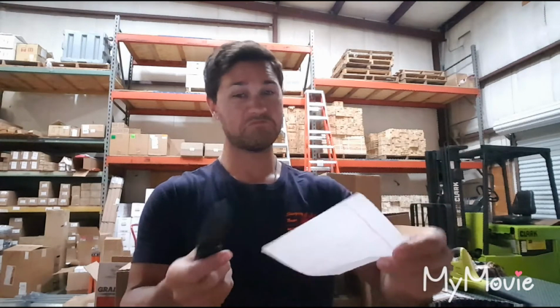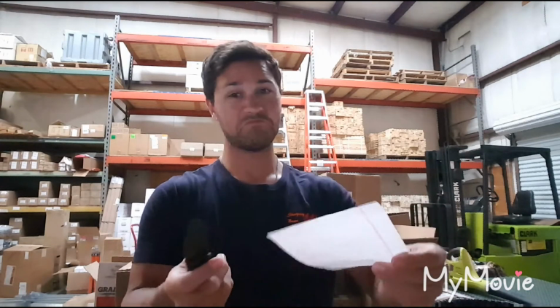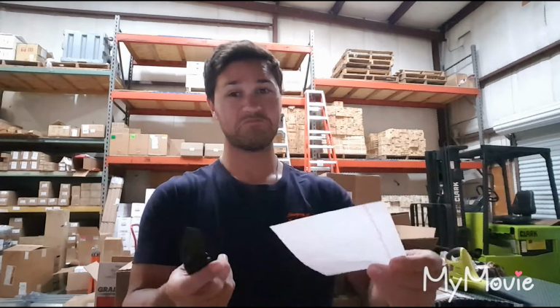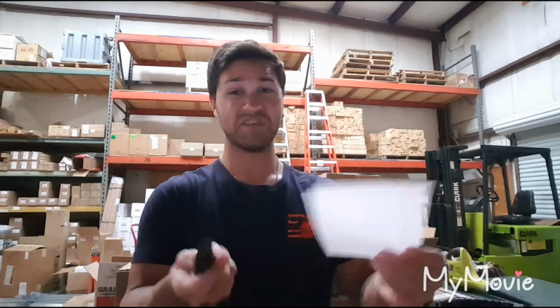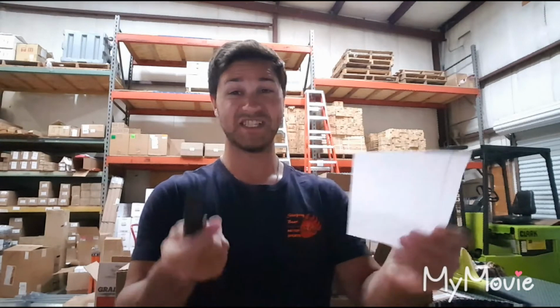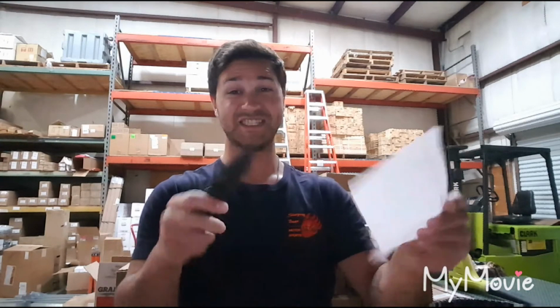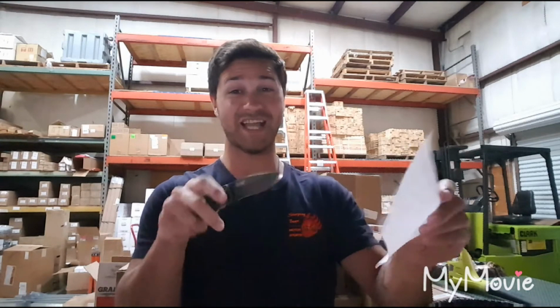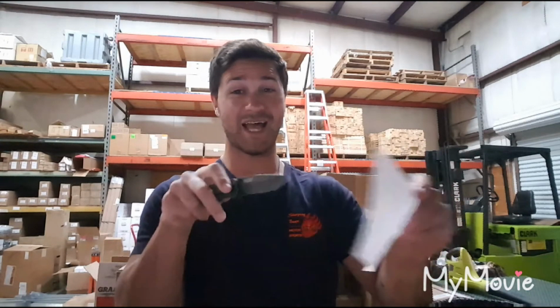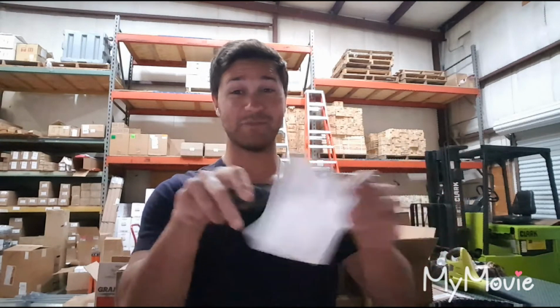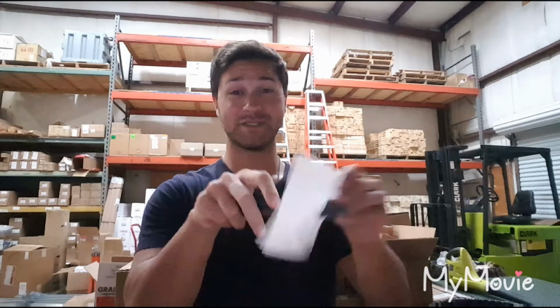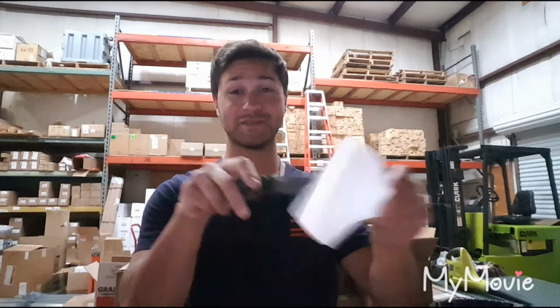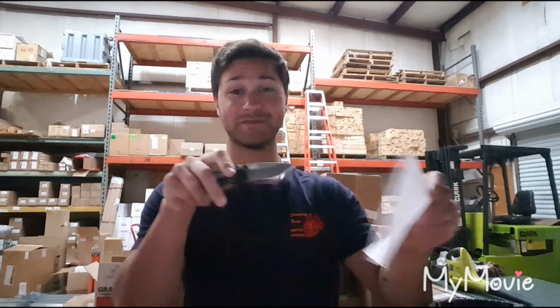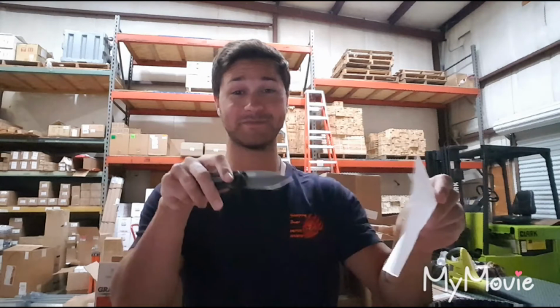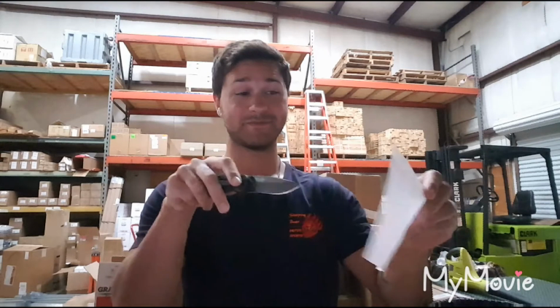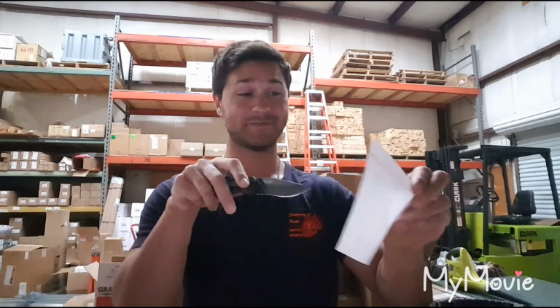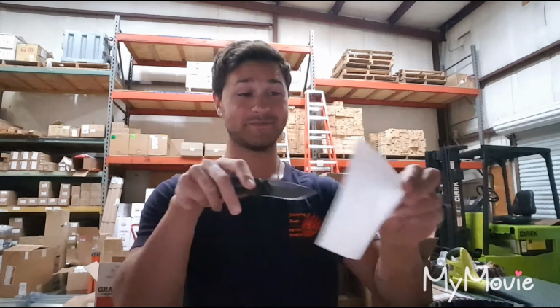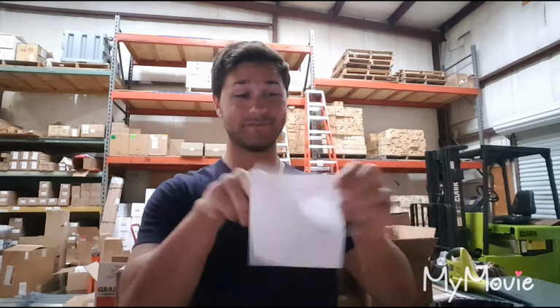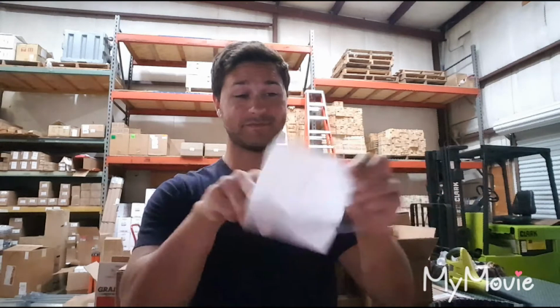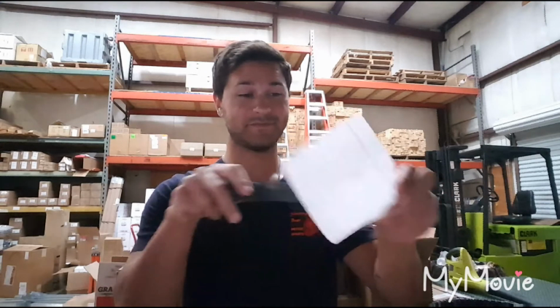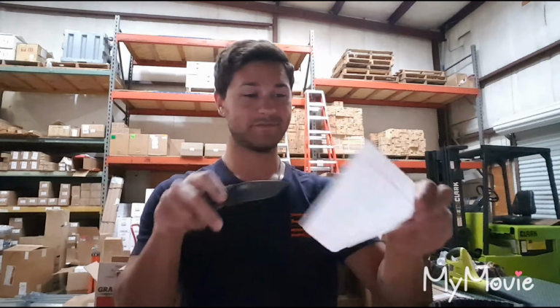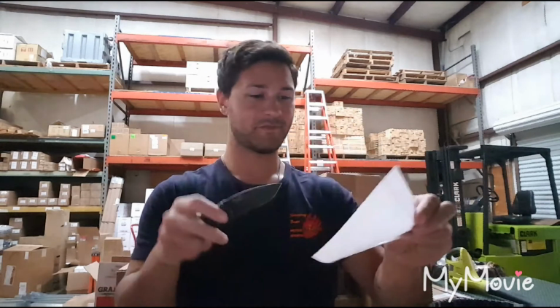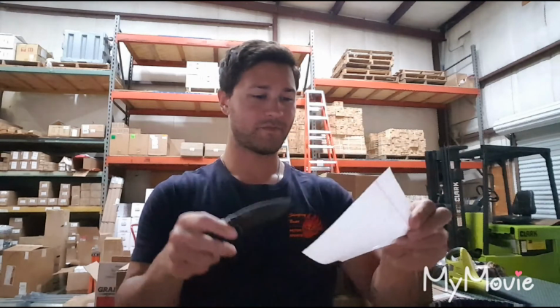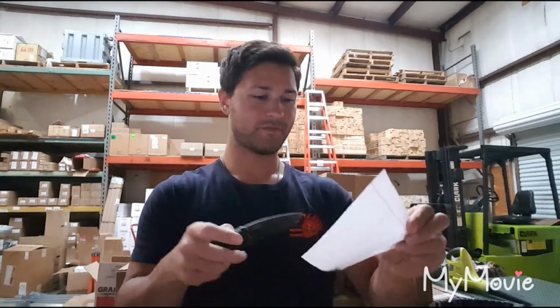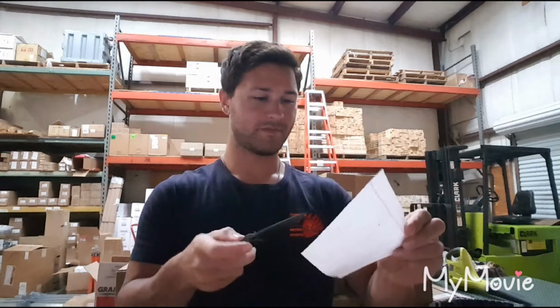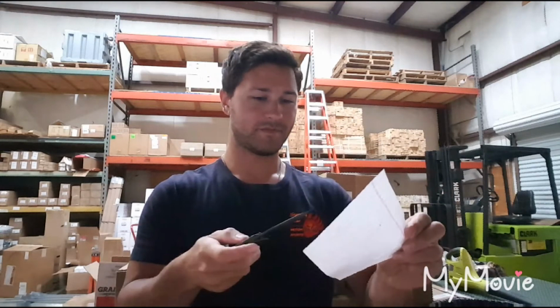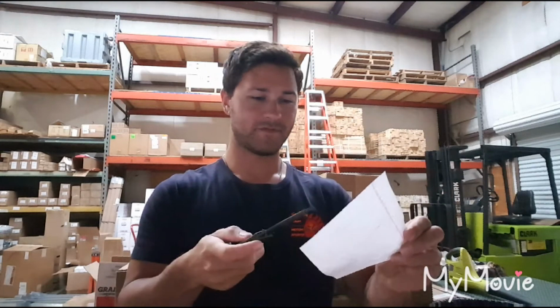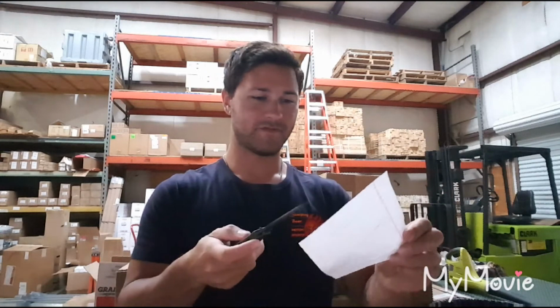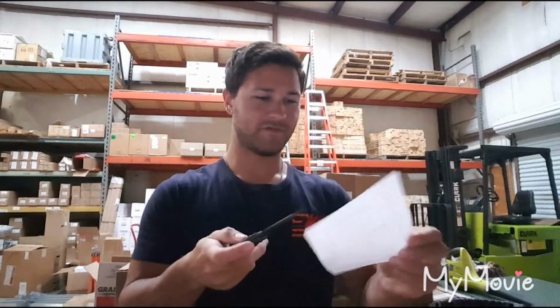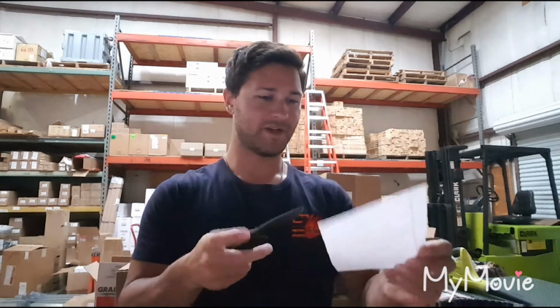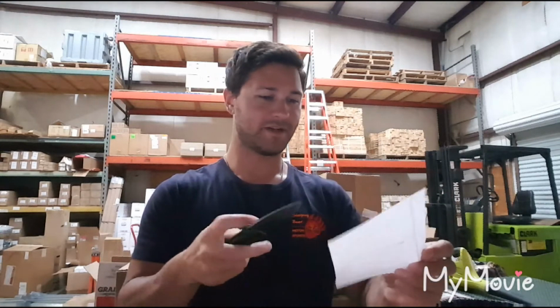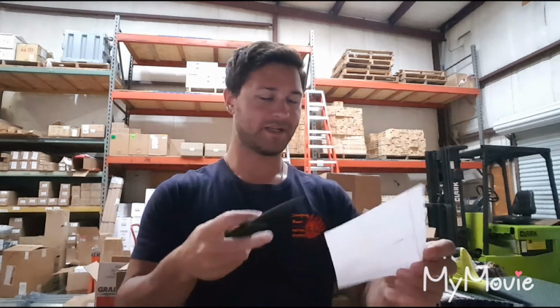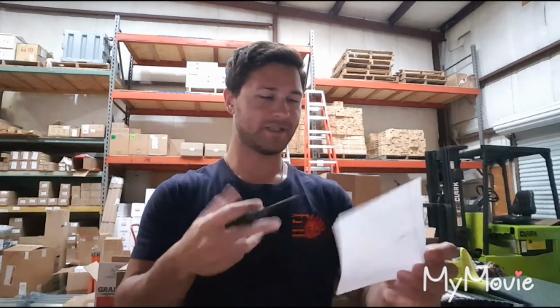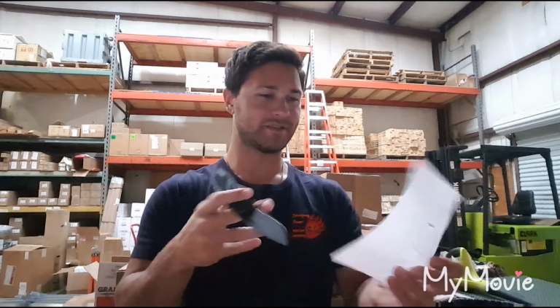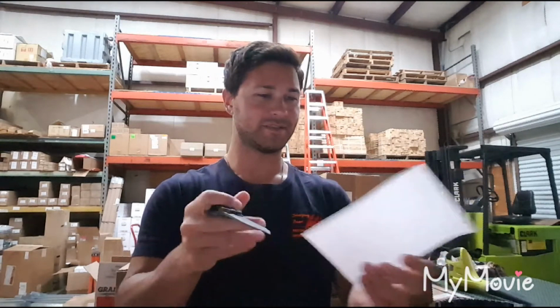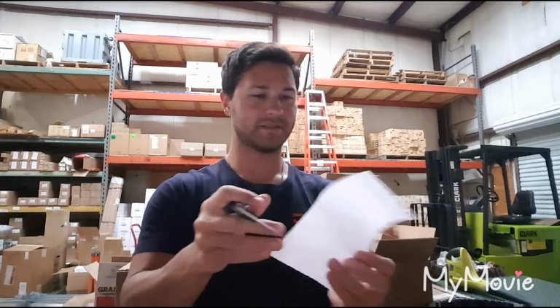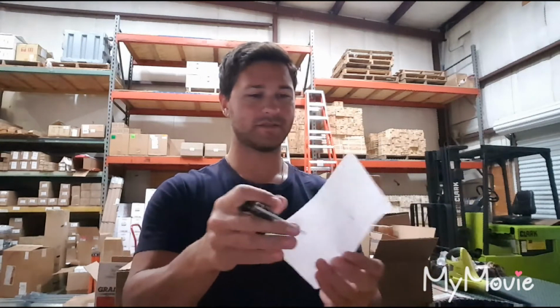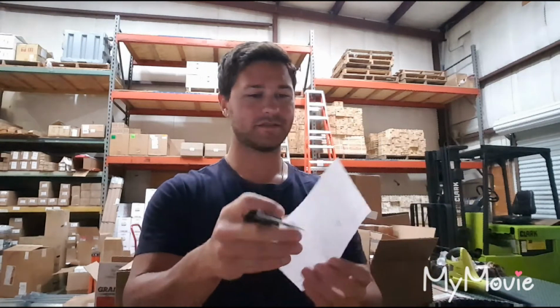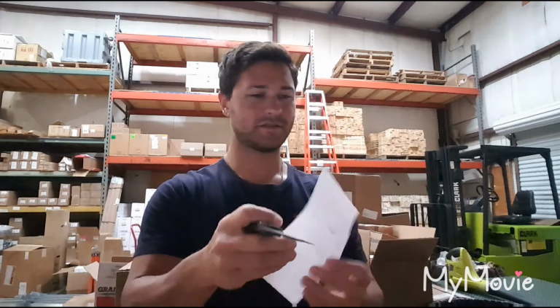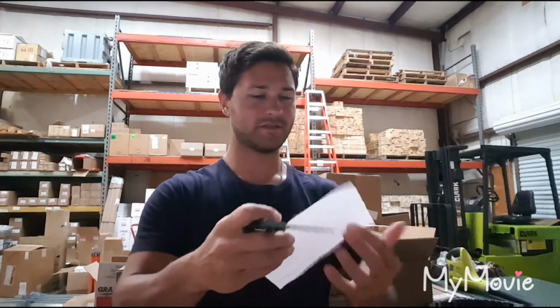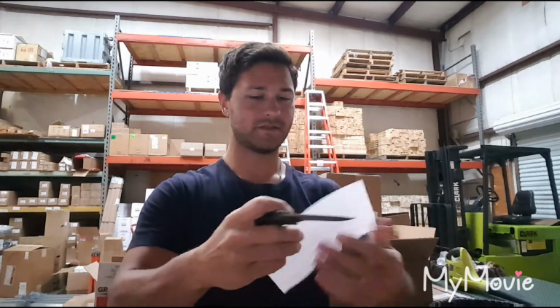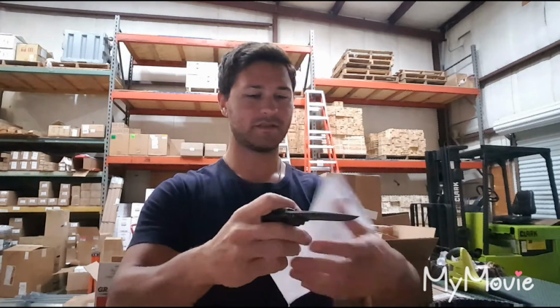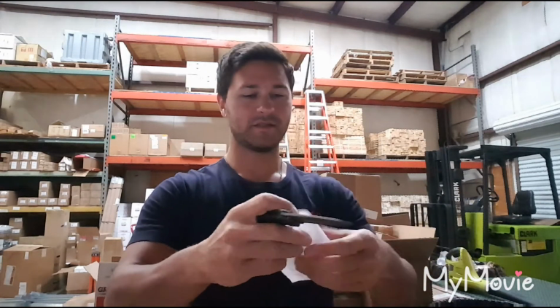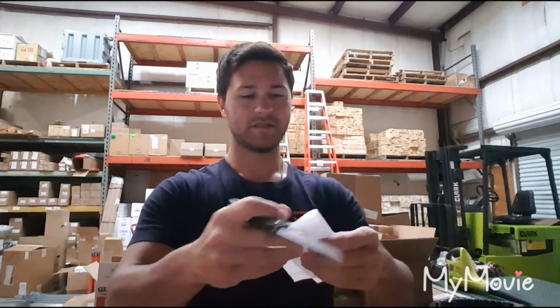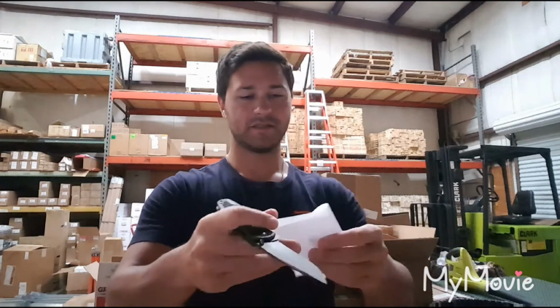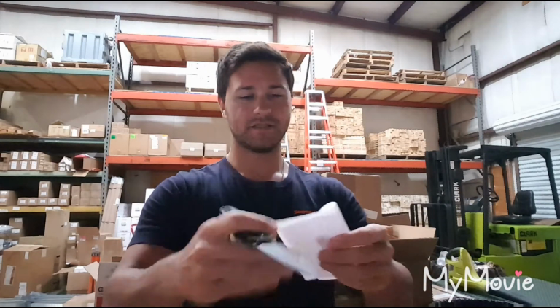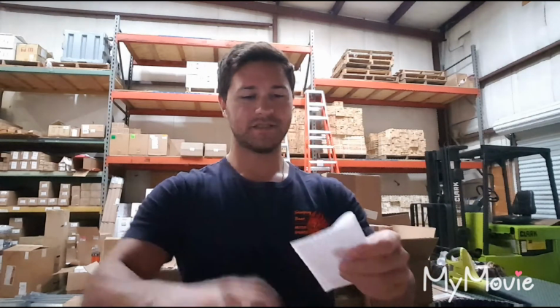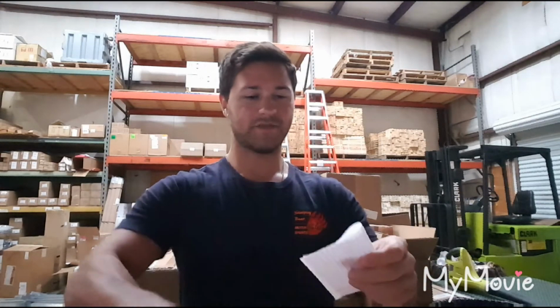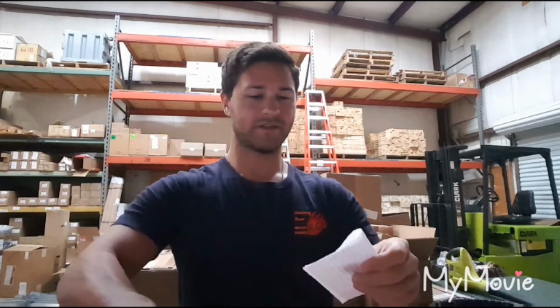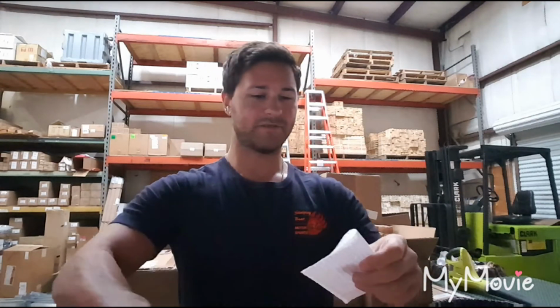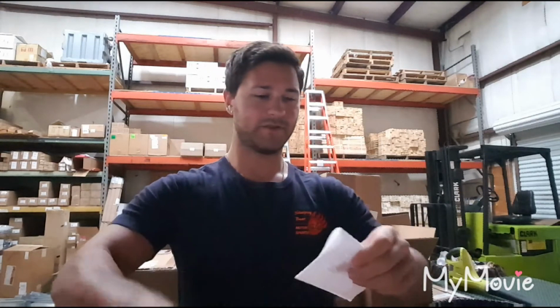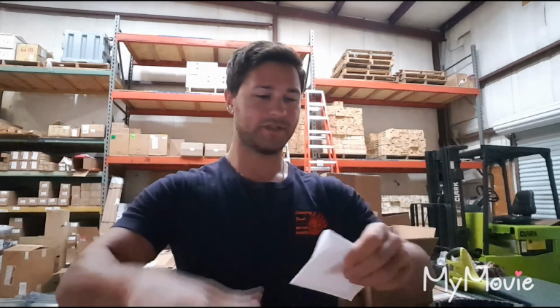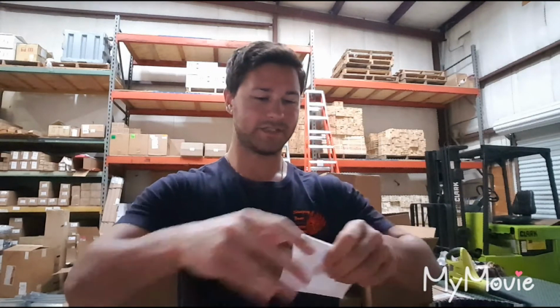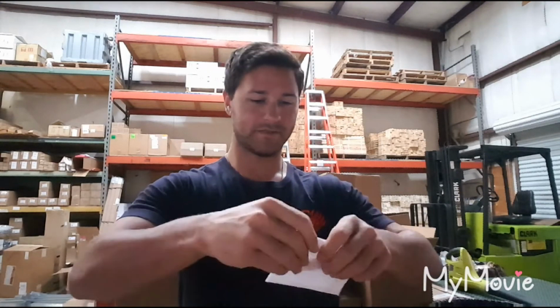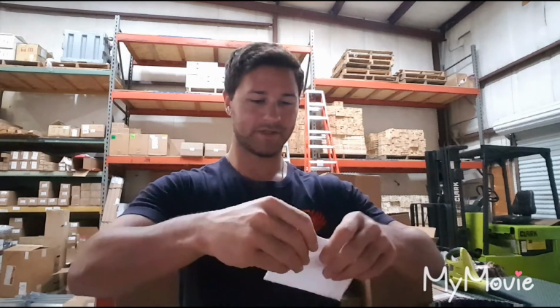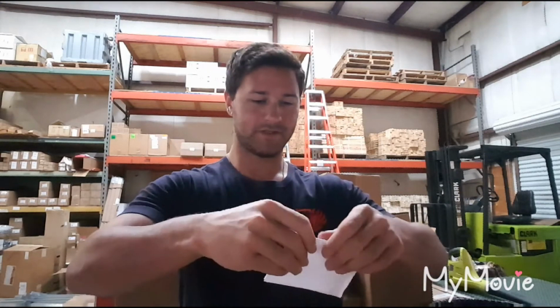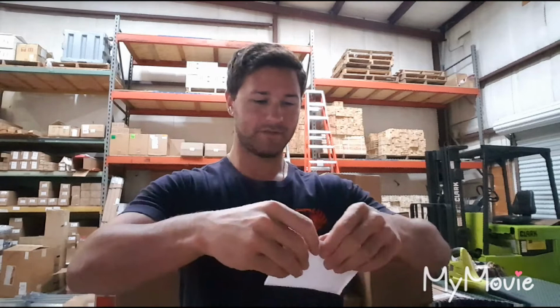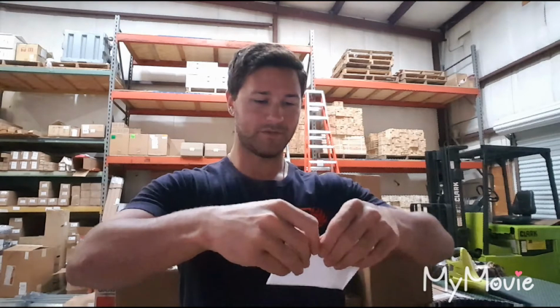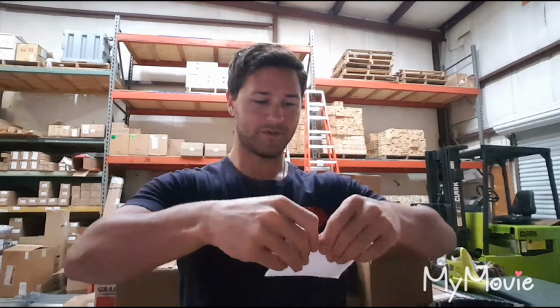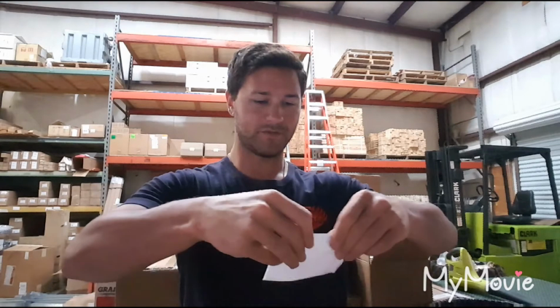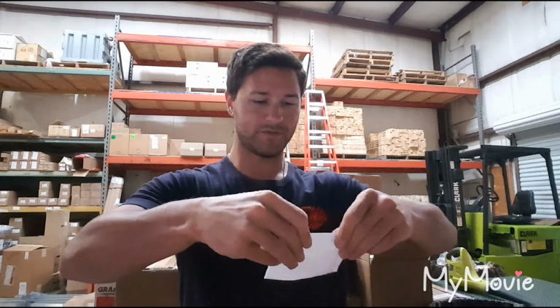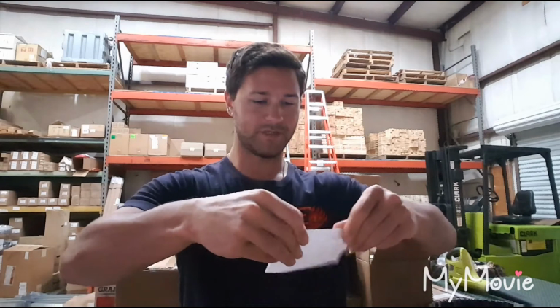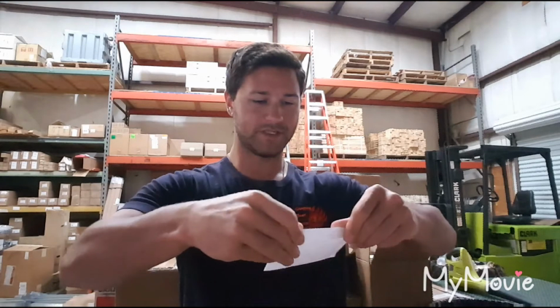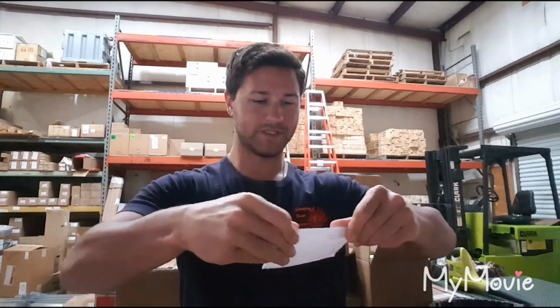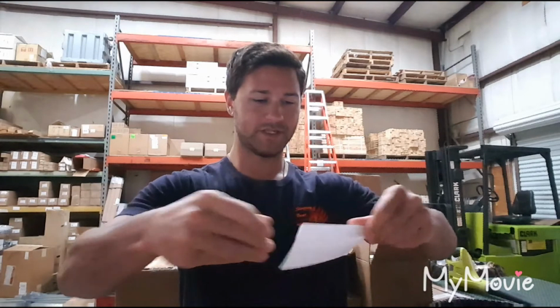It stabbed very nicely. Let me see if I can fold this up and get a little bit more rigid.